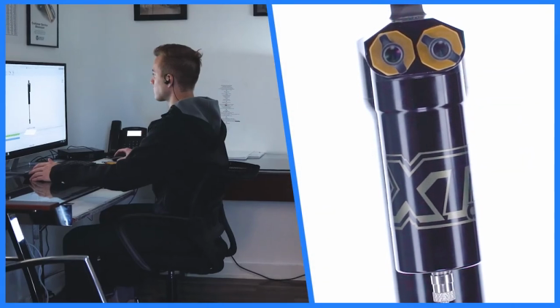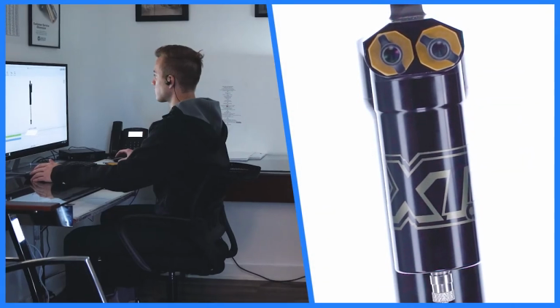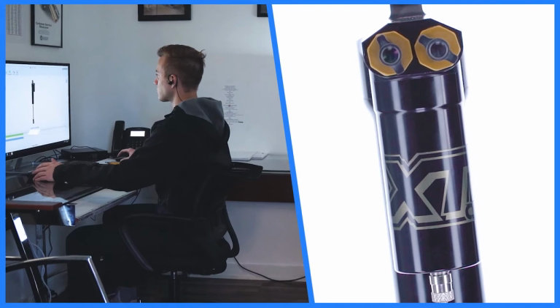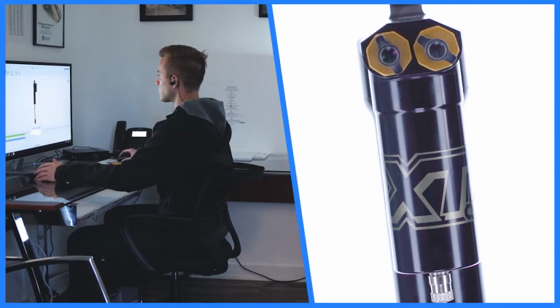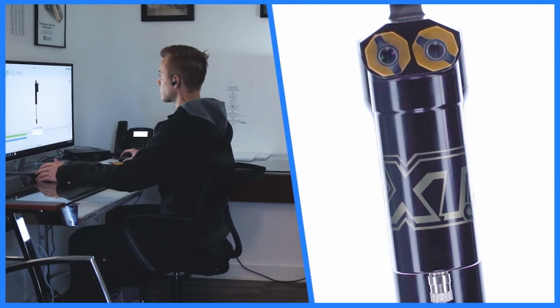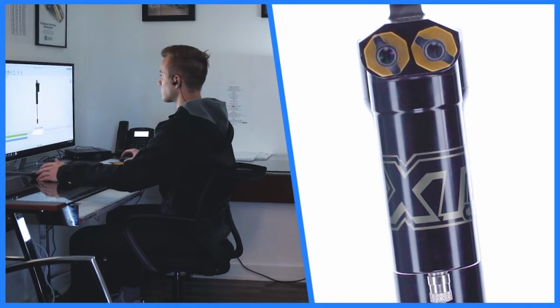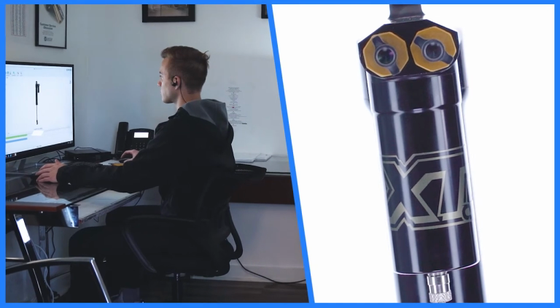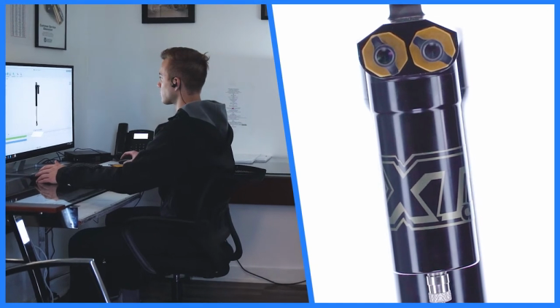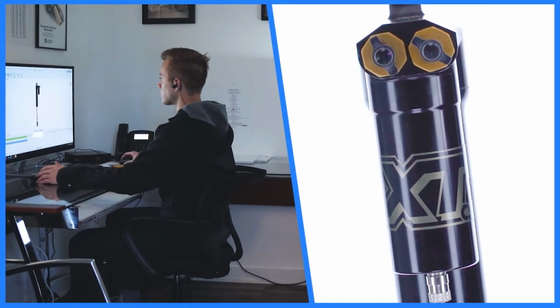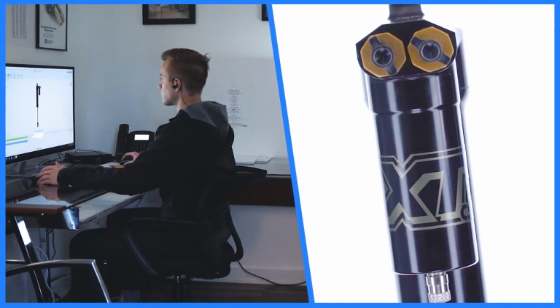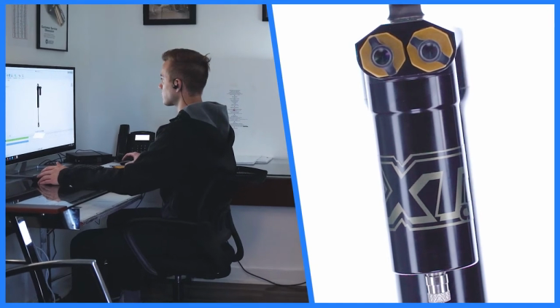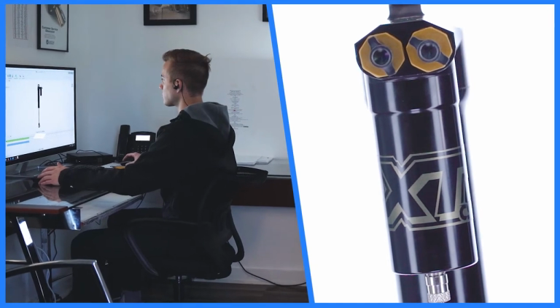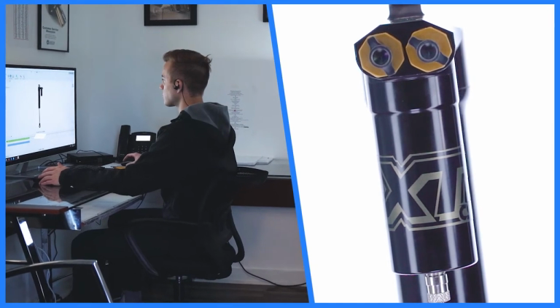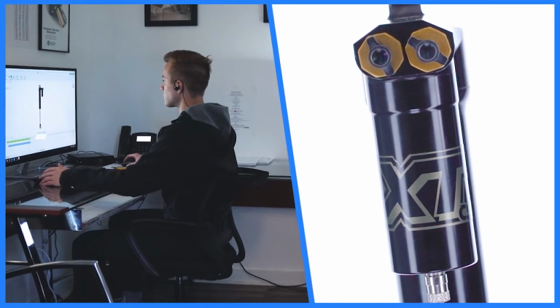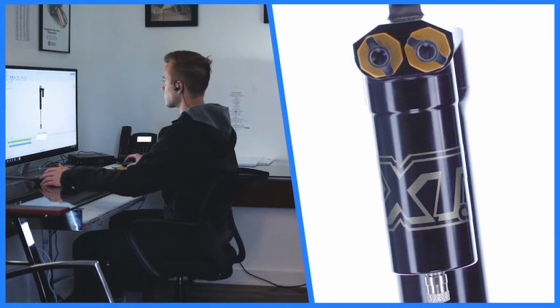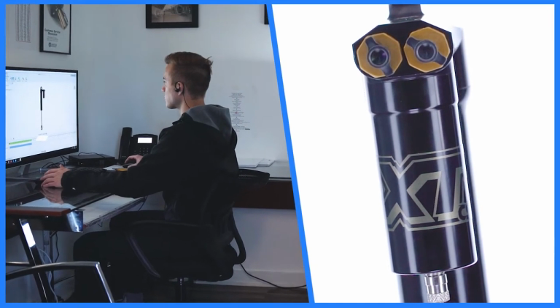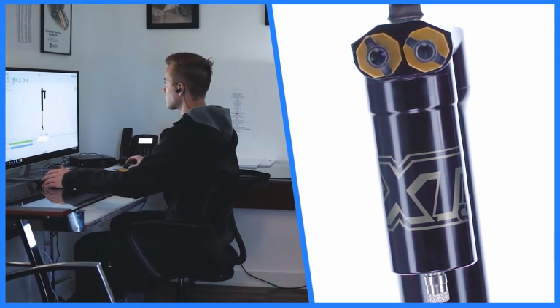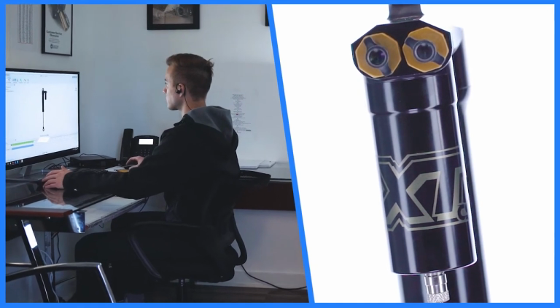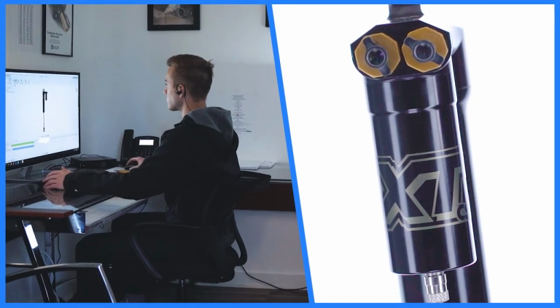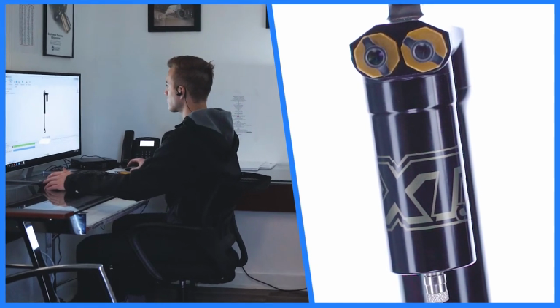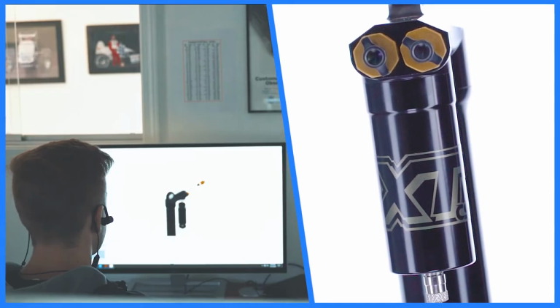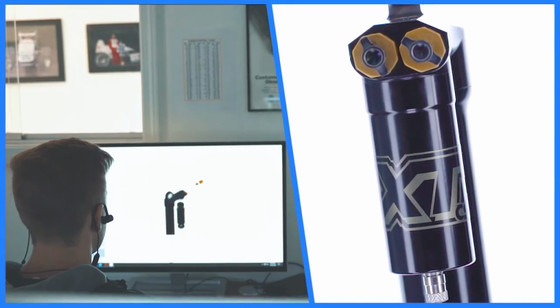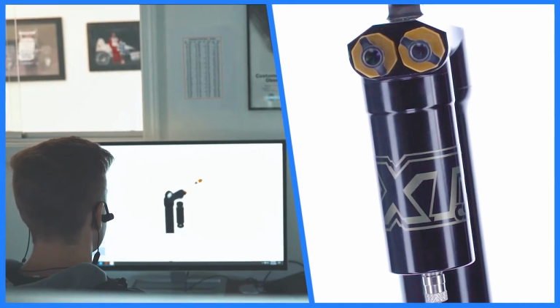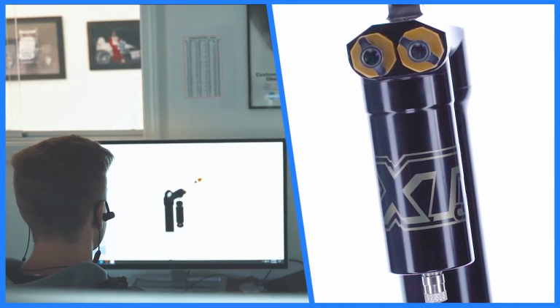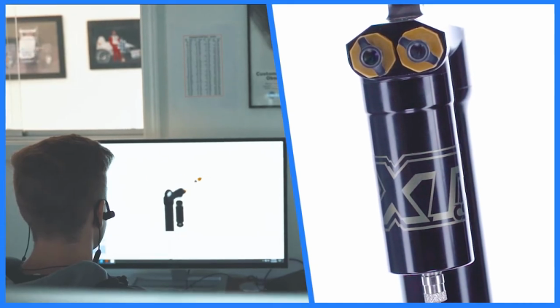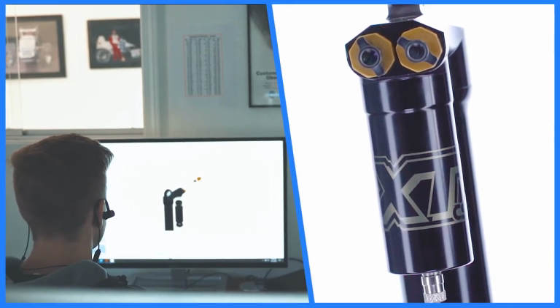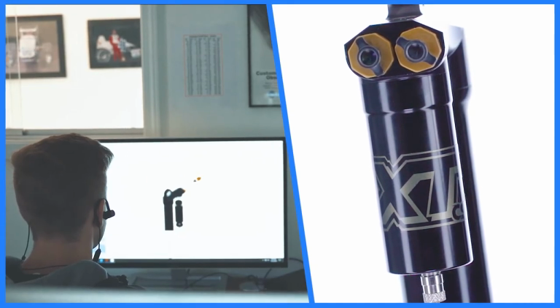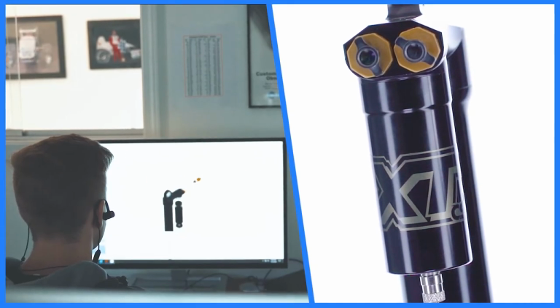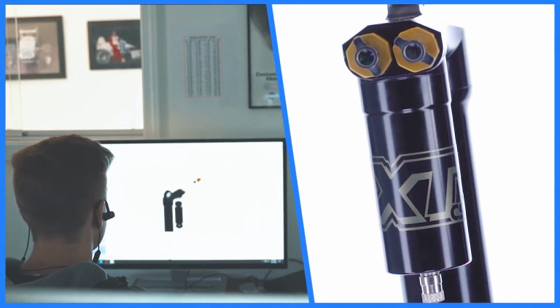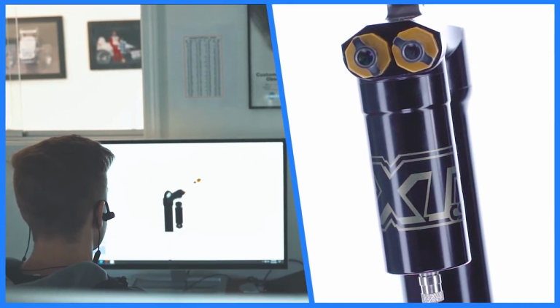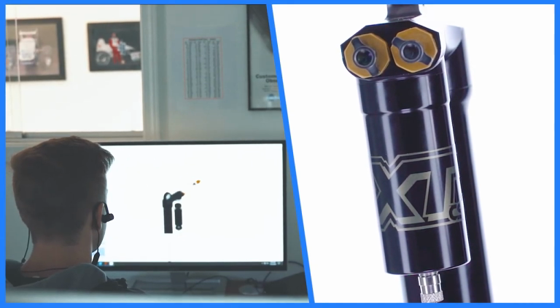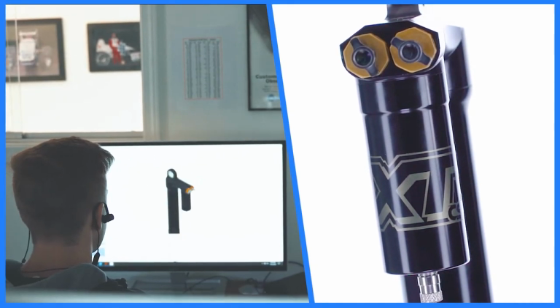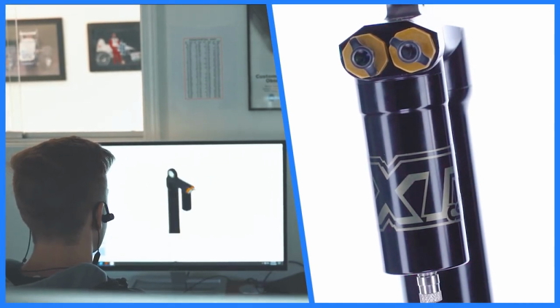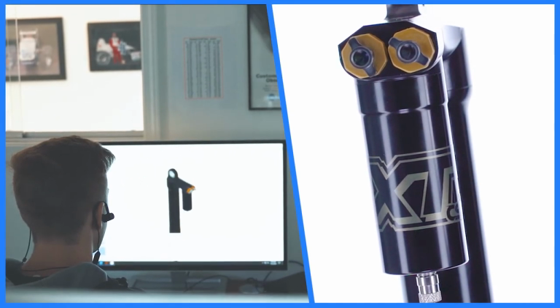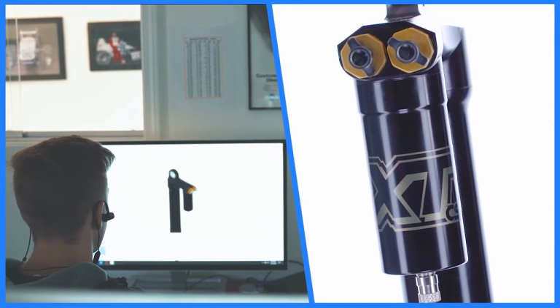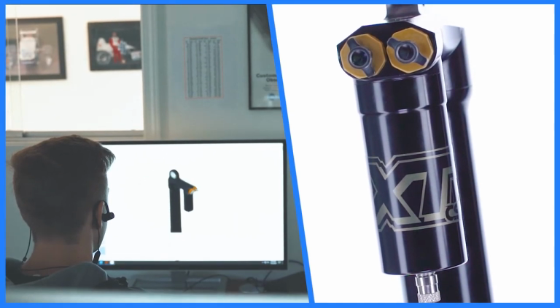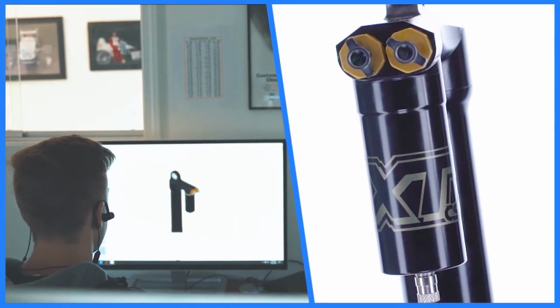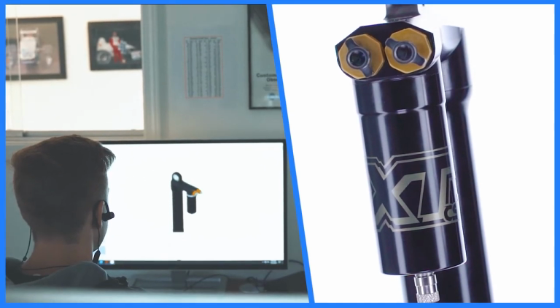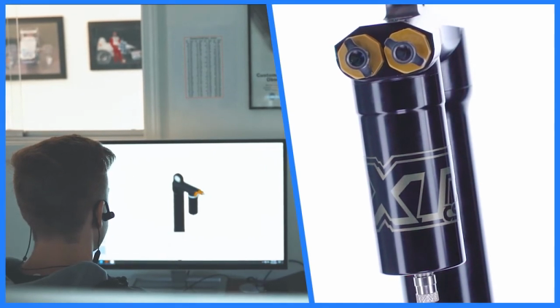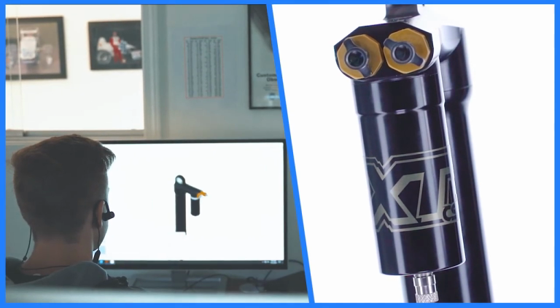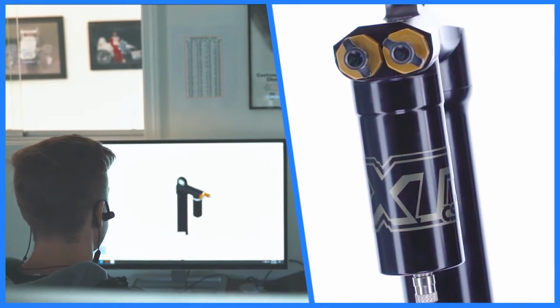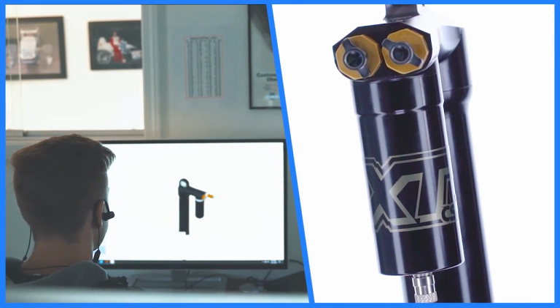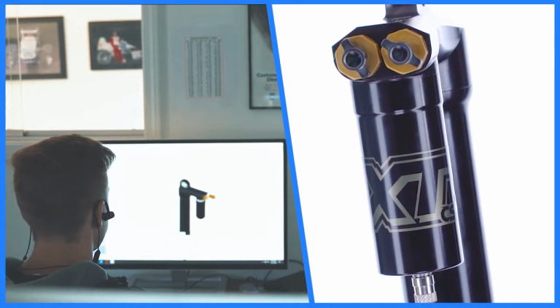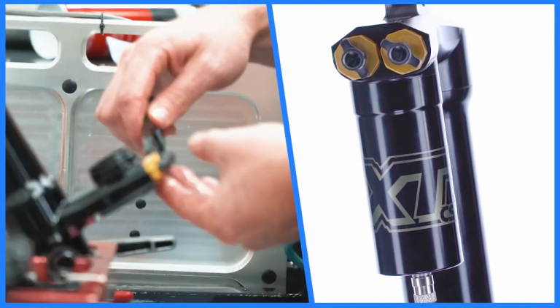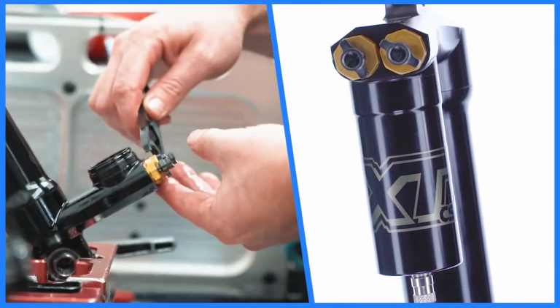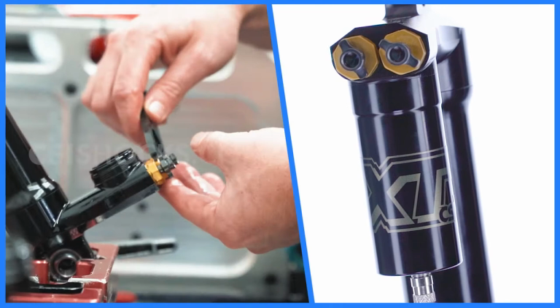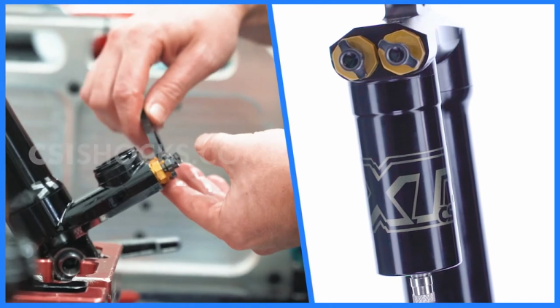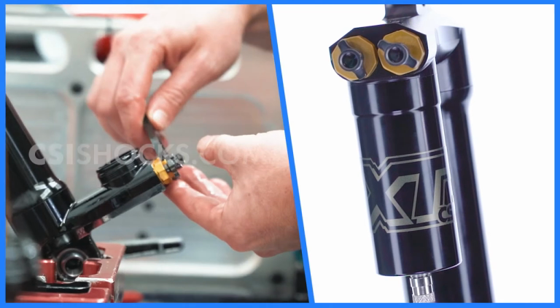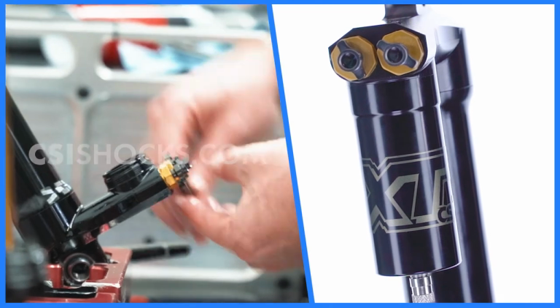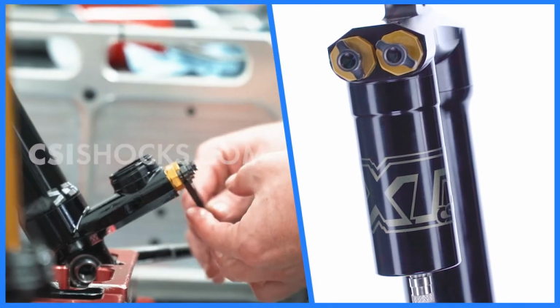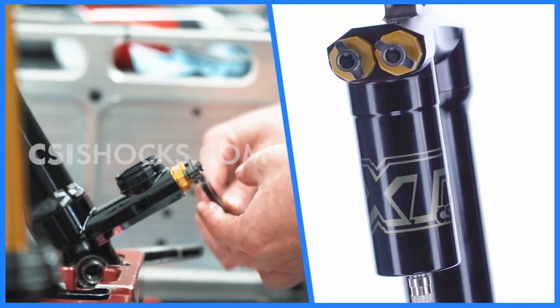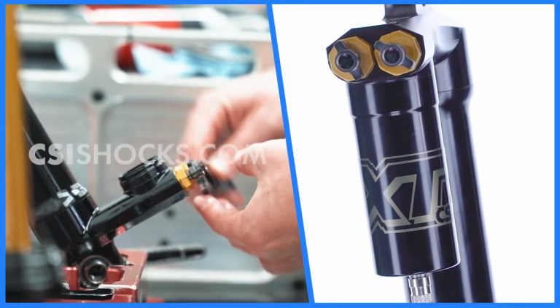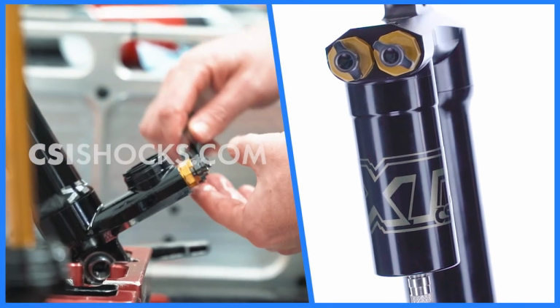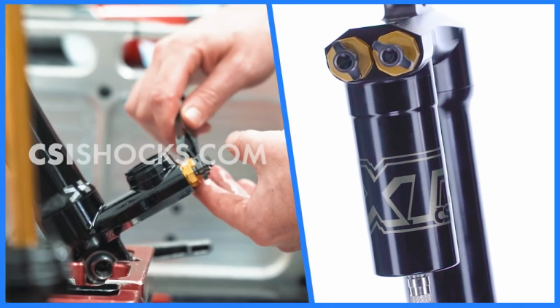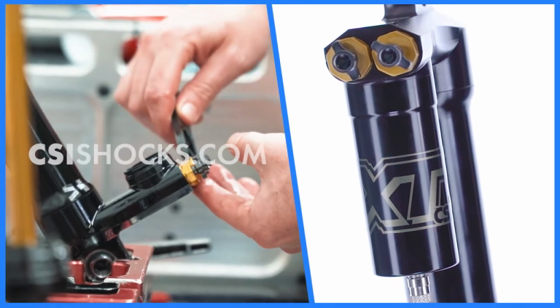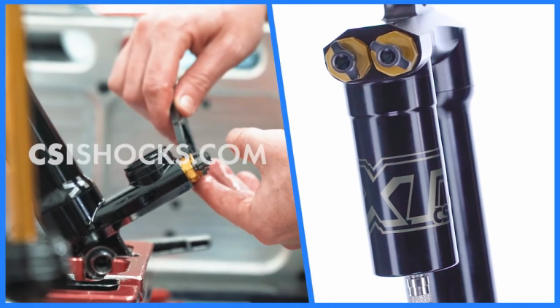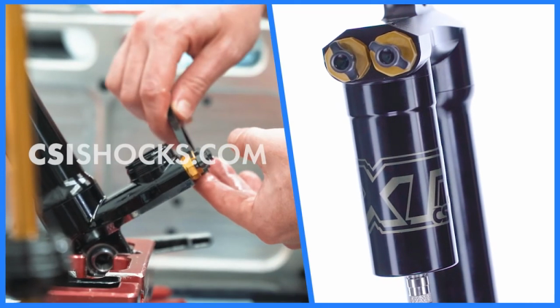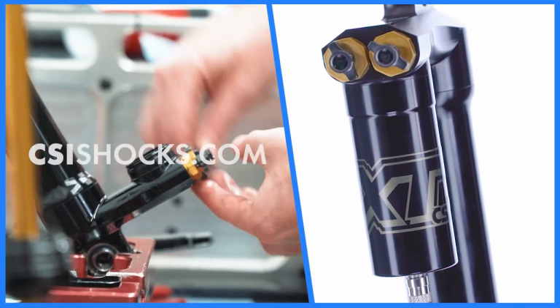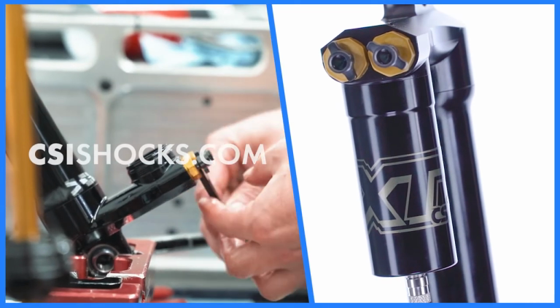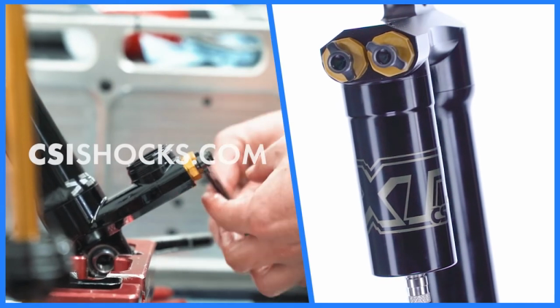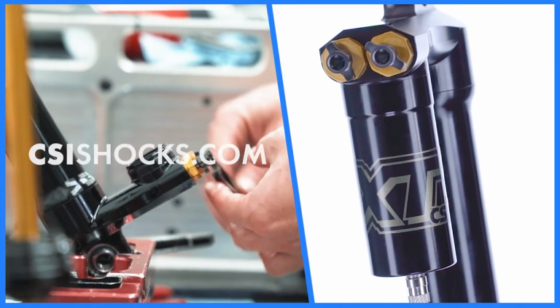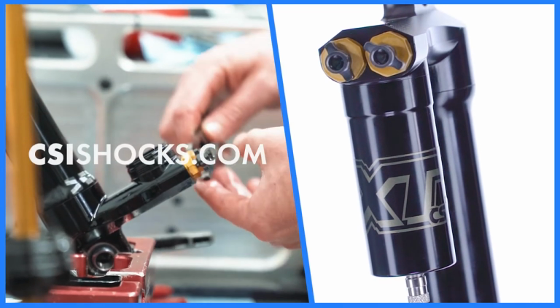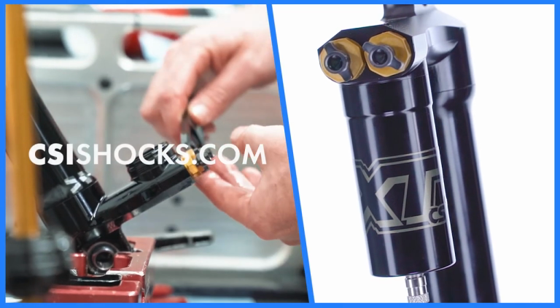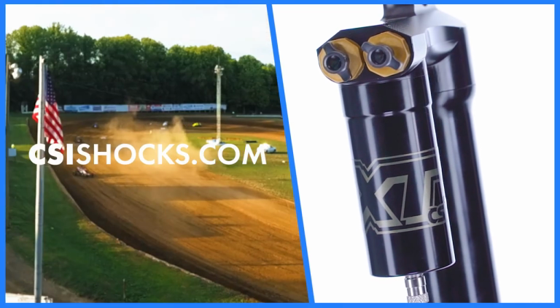The new XT shock was completely designed in-house in Brownsburg, Indiana. All of the components are handcrafted in the USA.